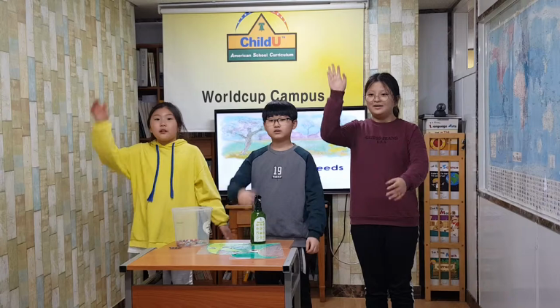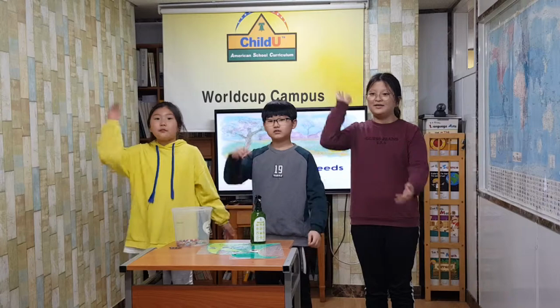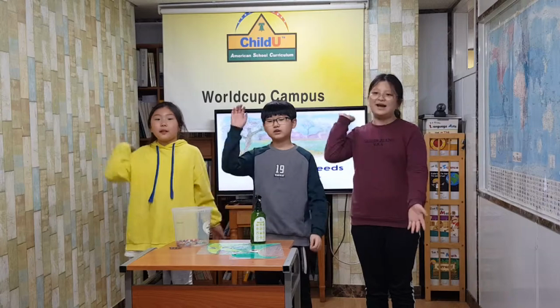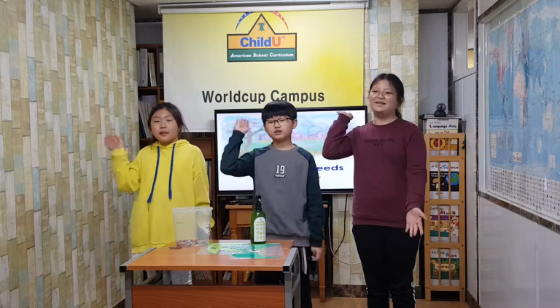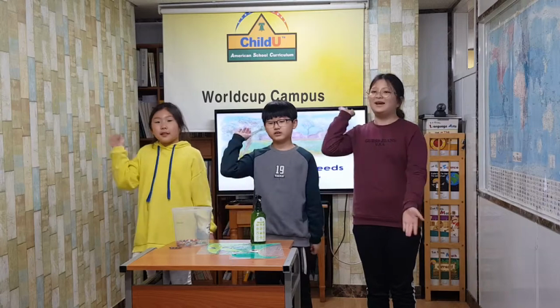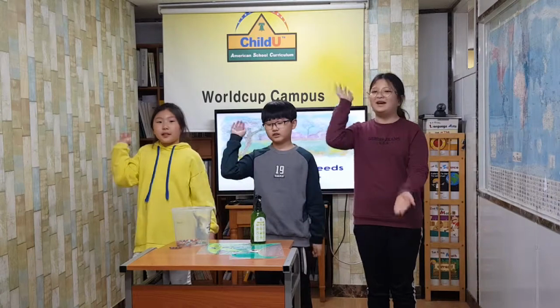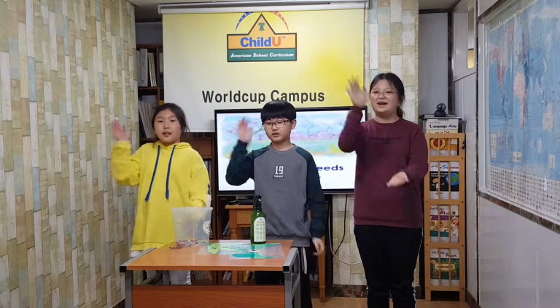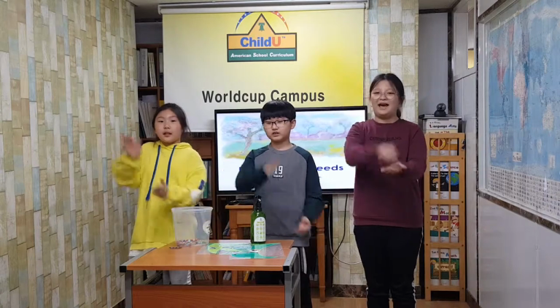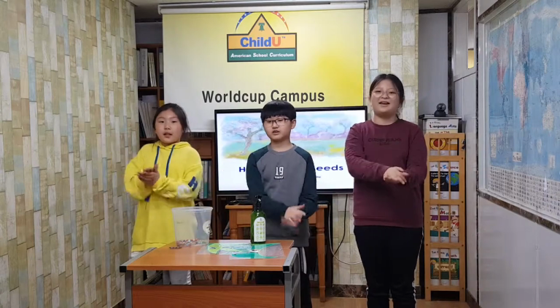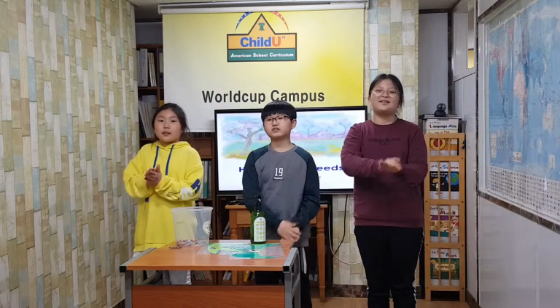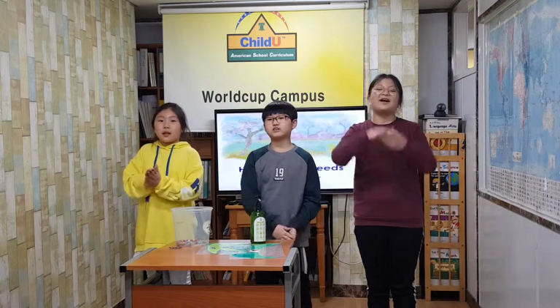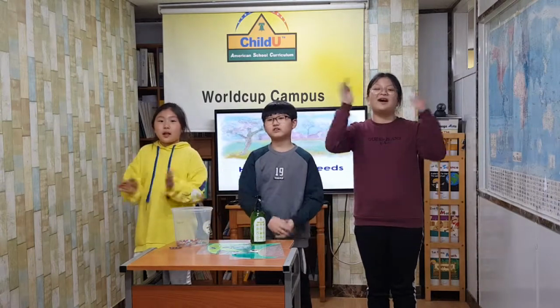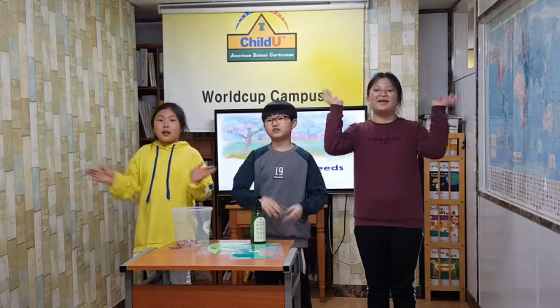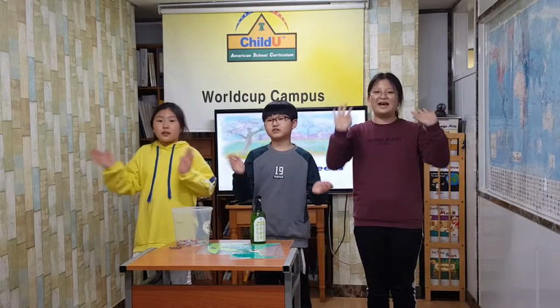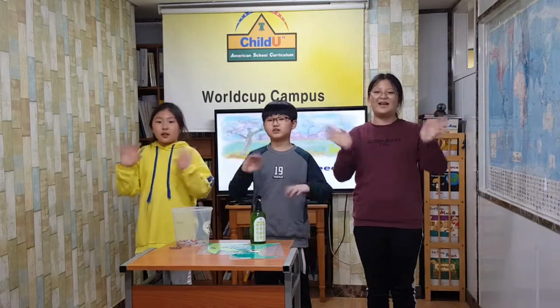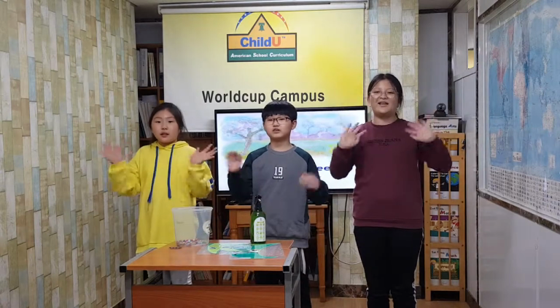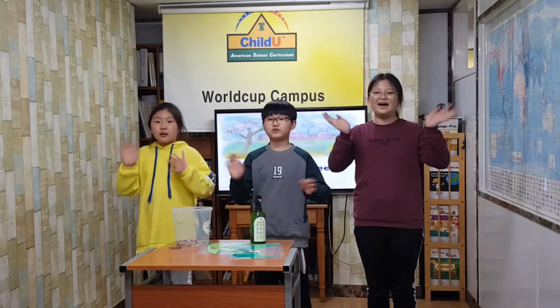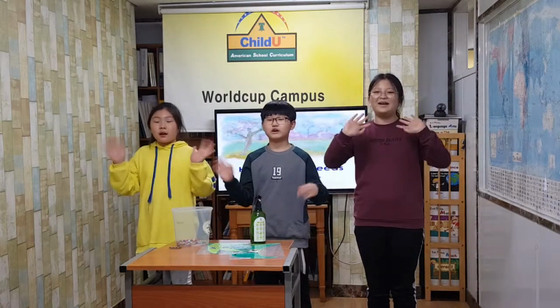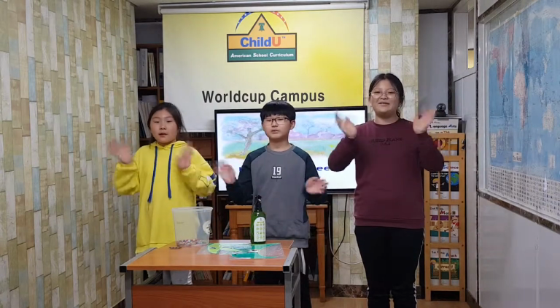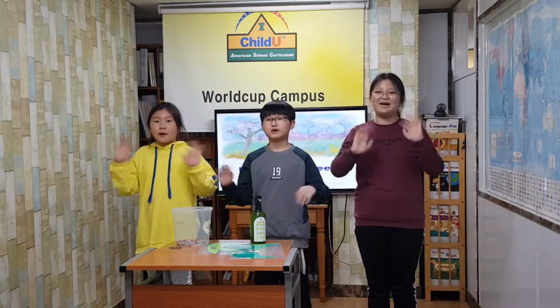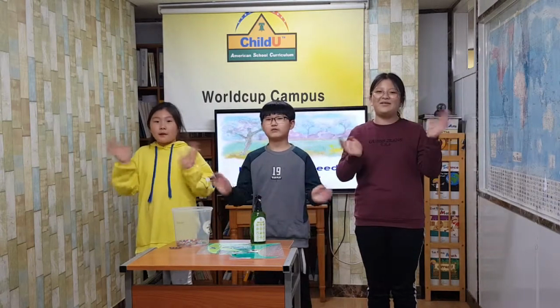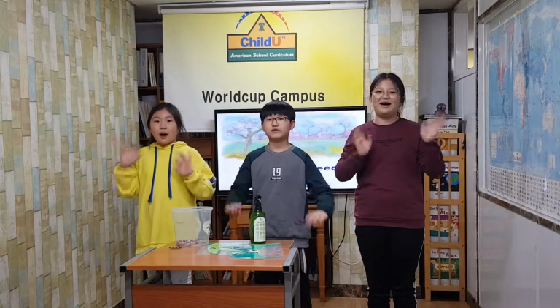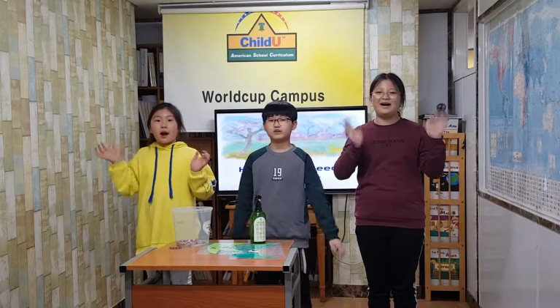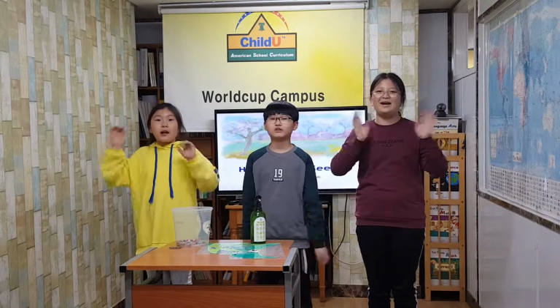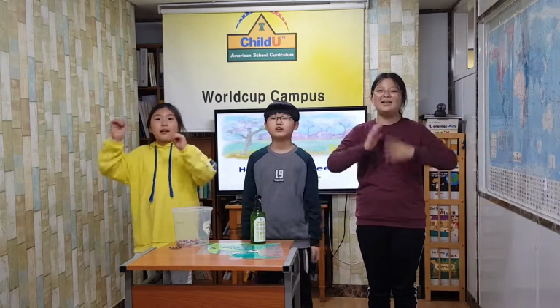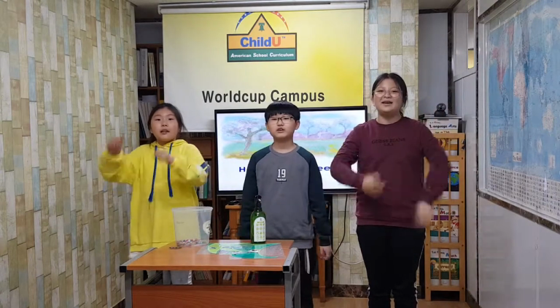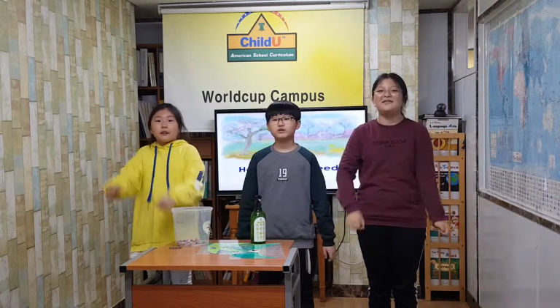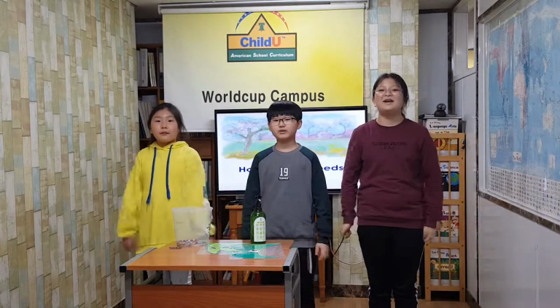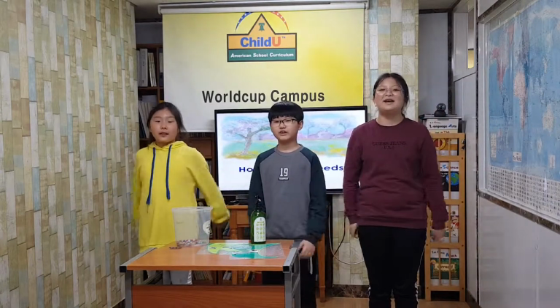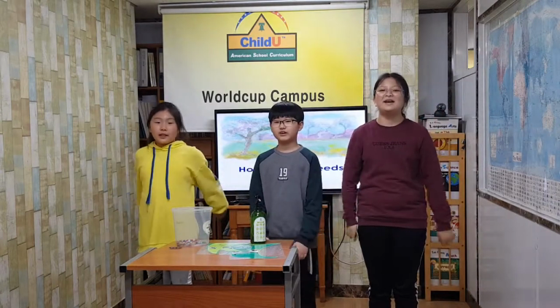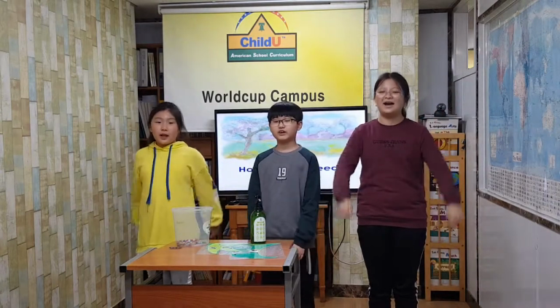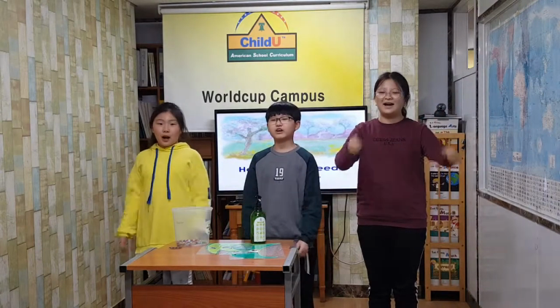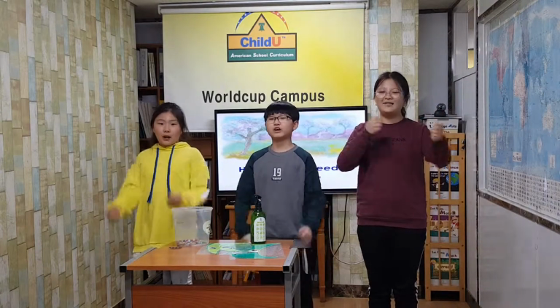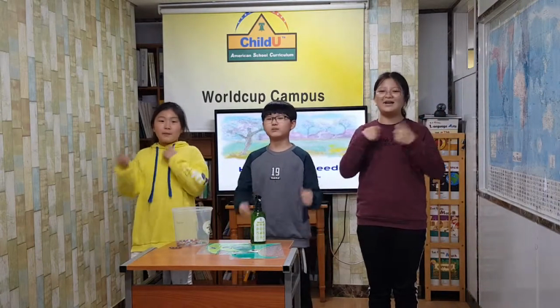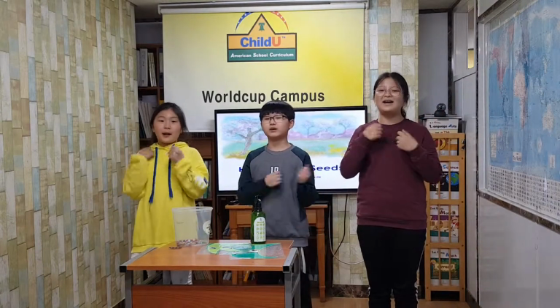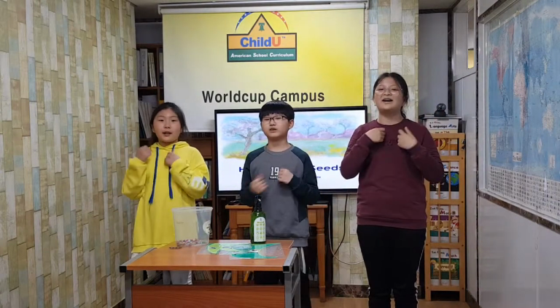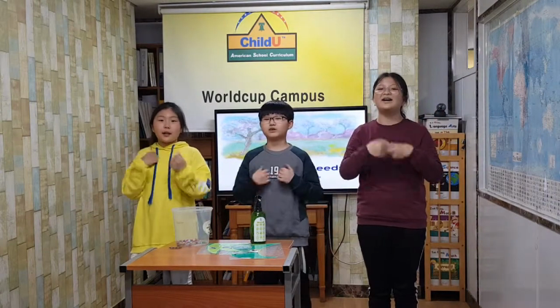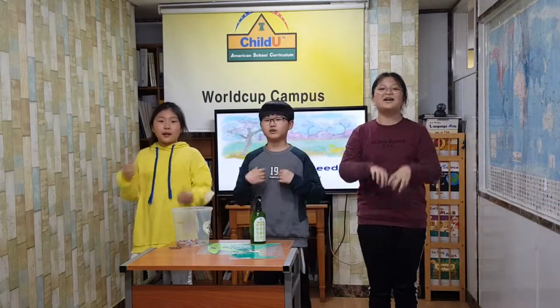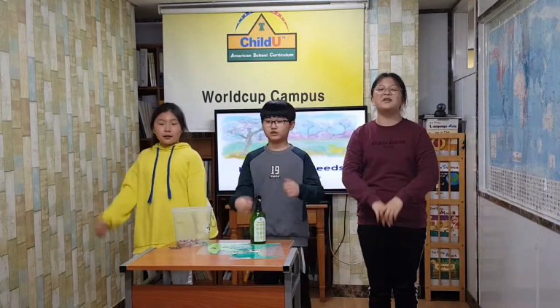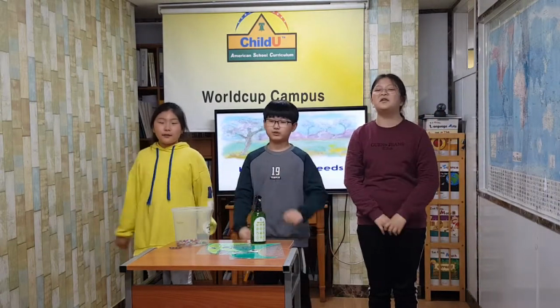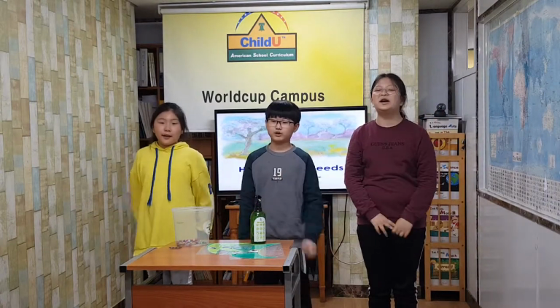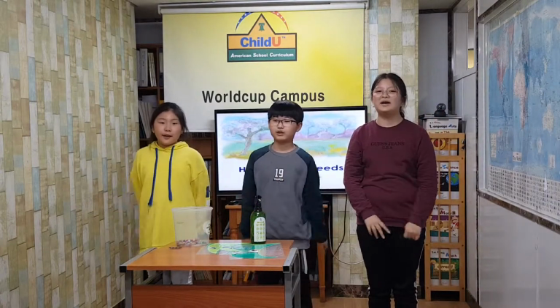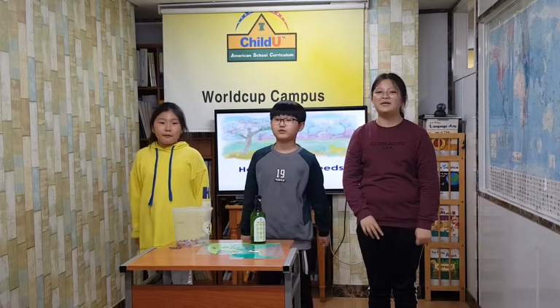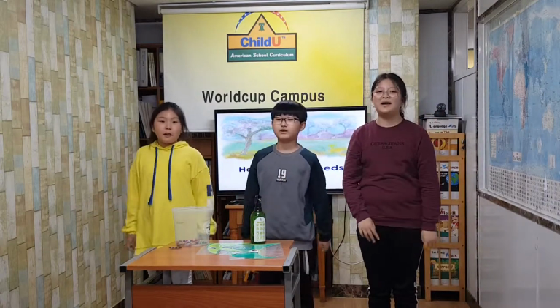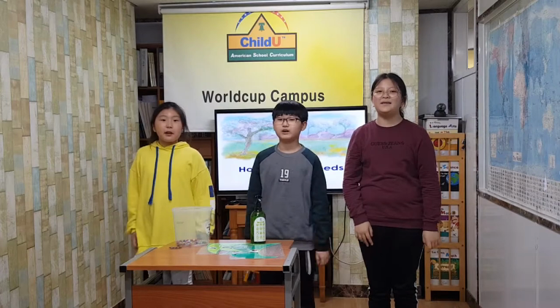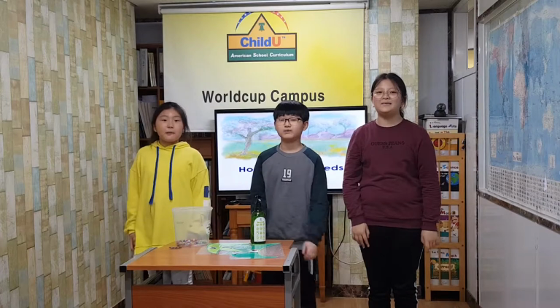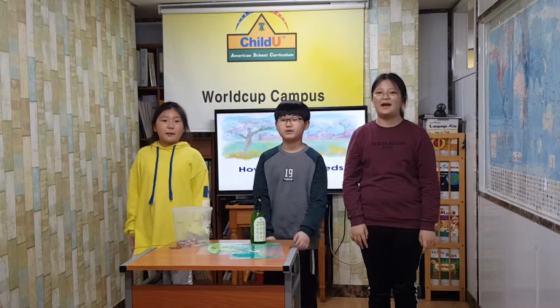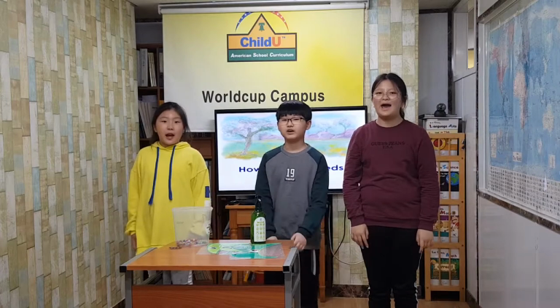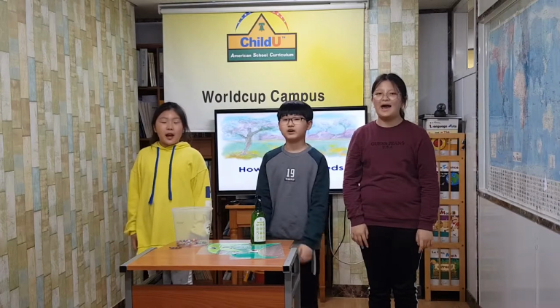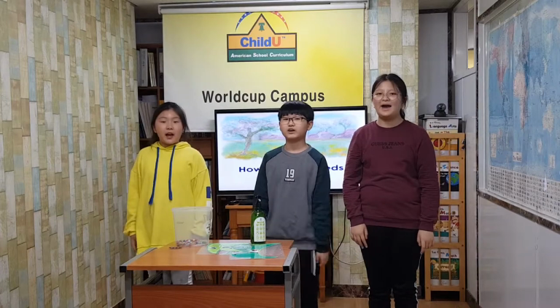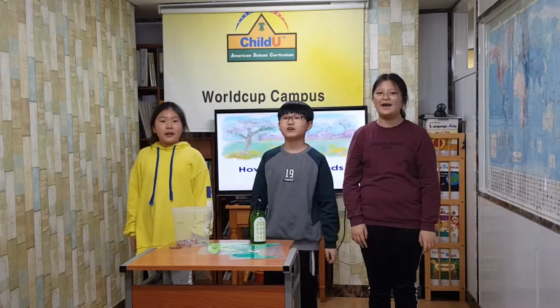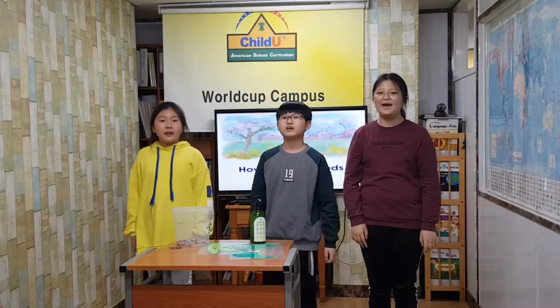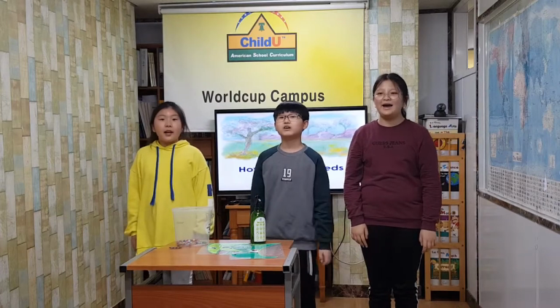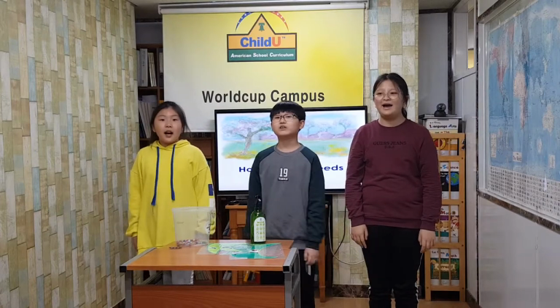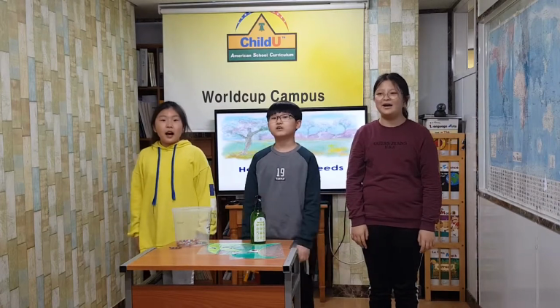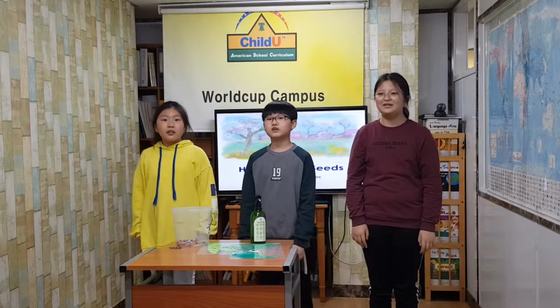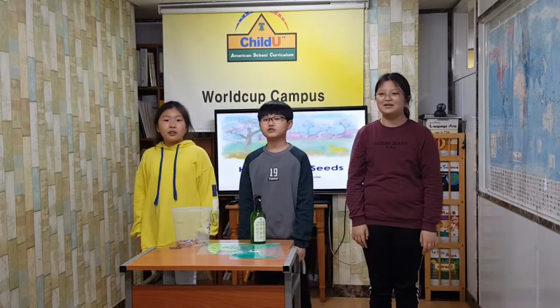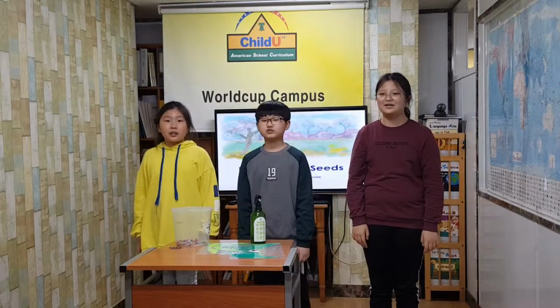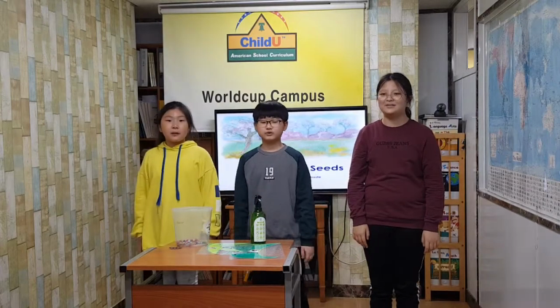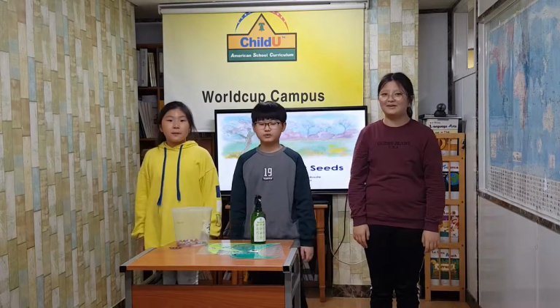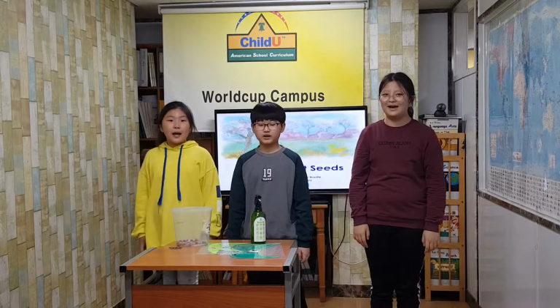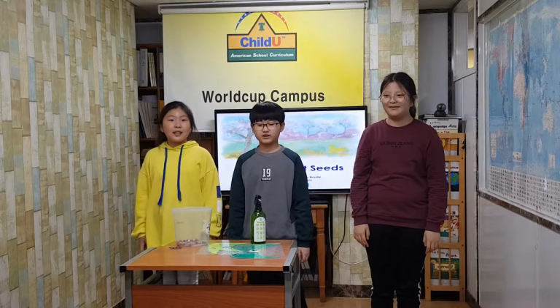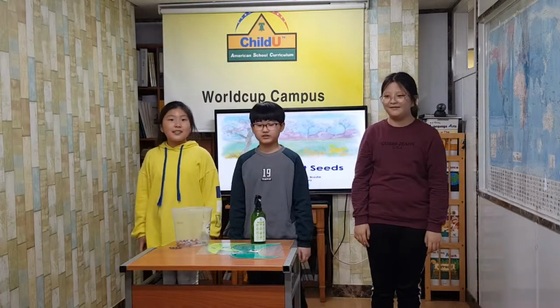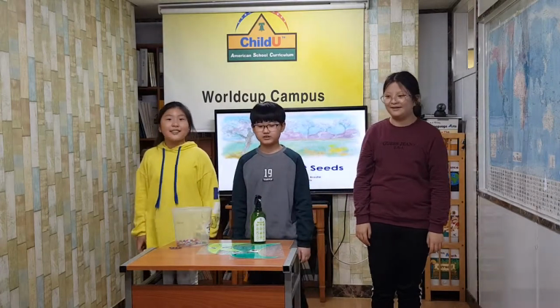Ready, action! Hello, everyone. We are back home. We will play how to practice.